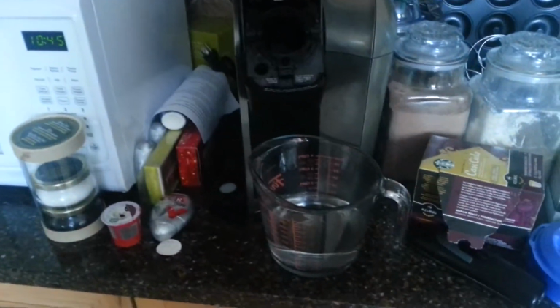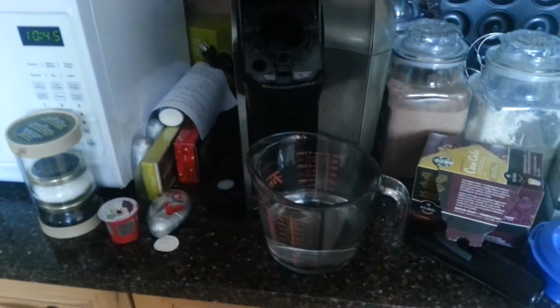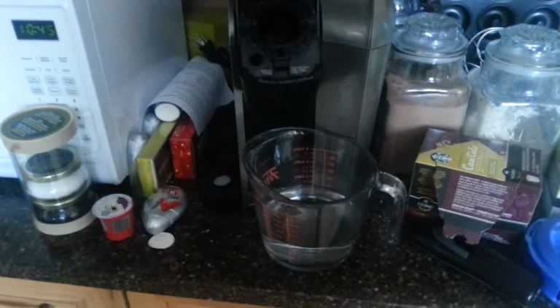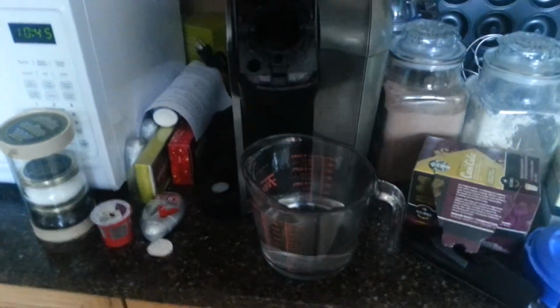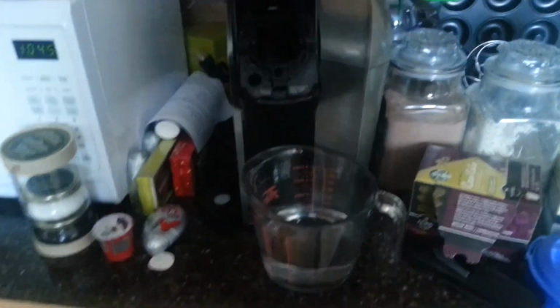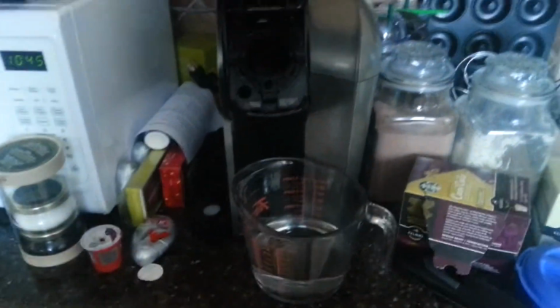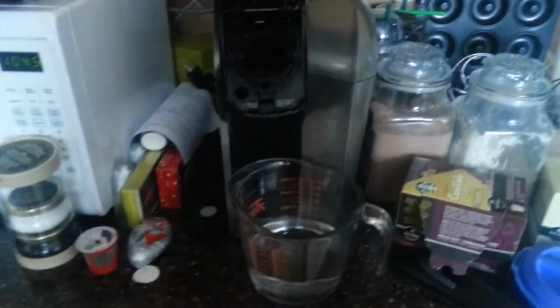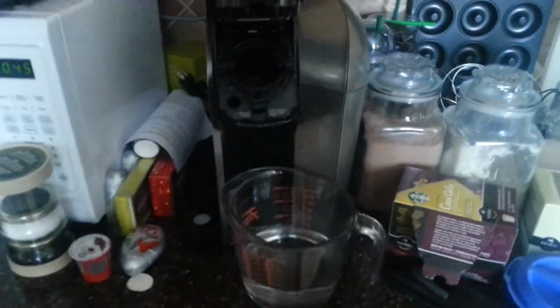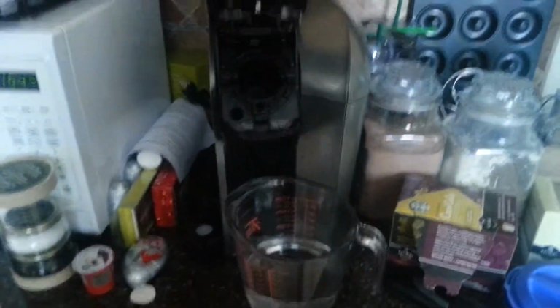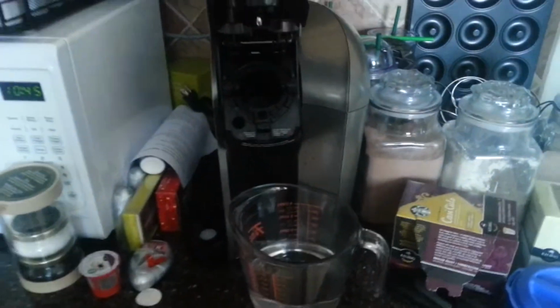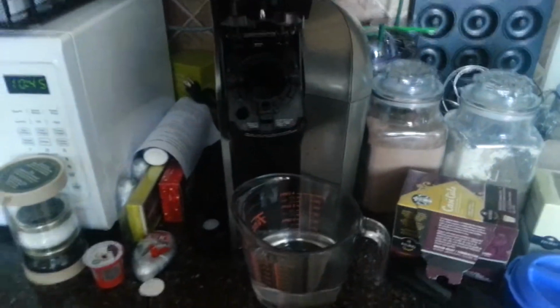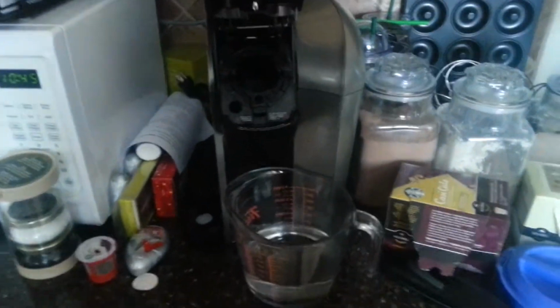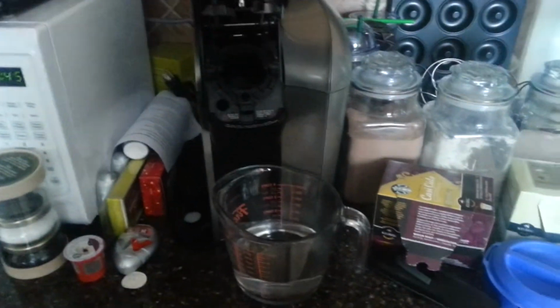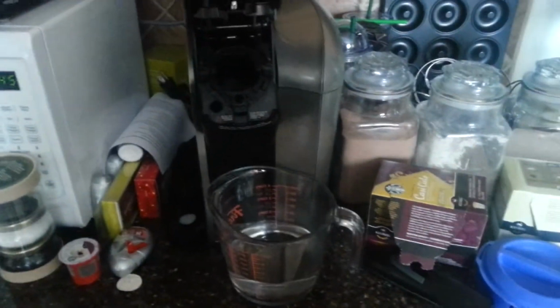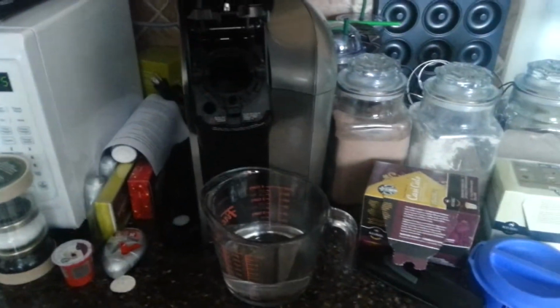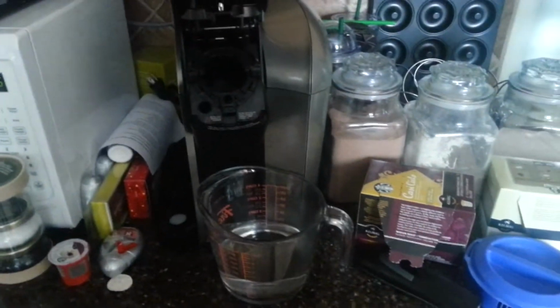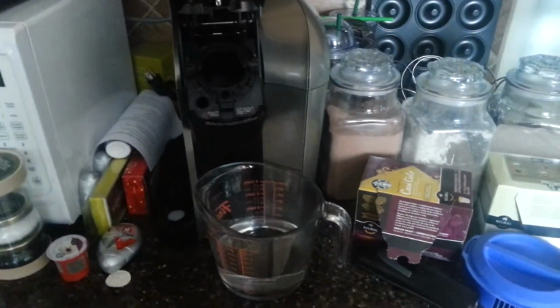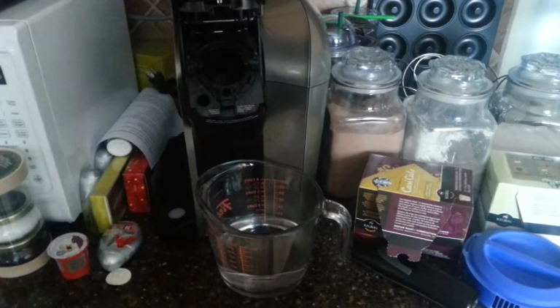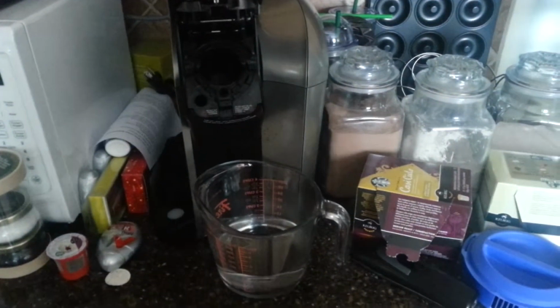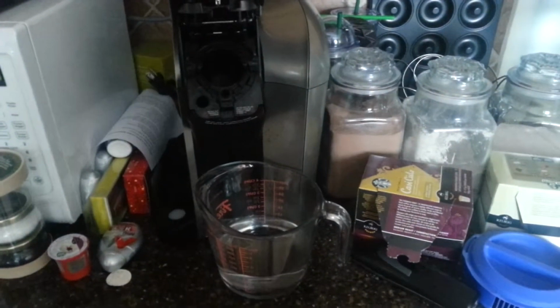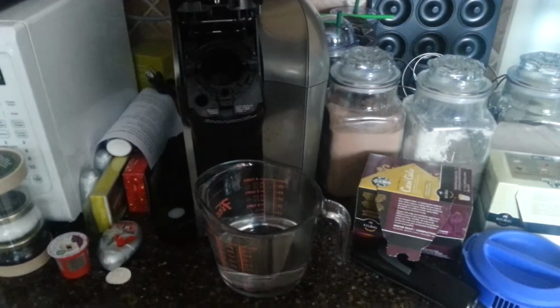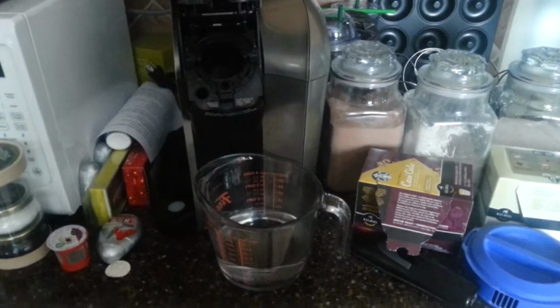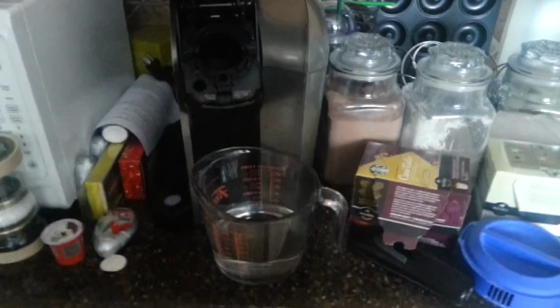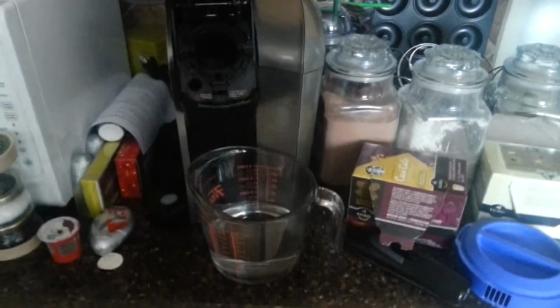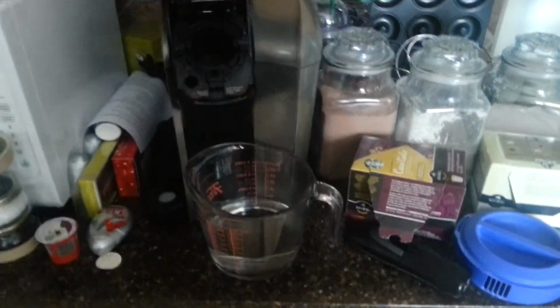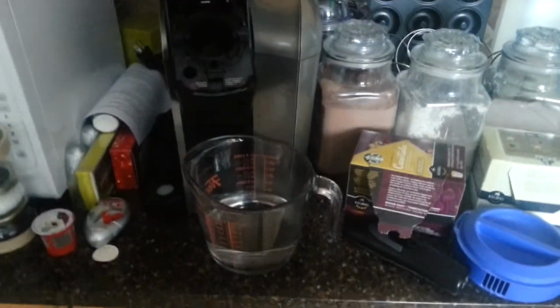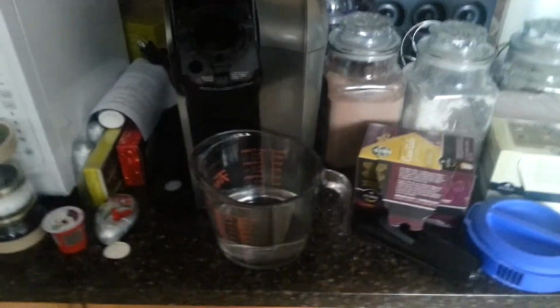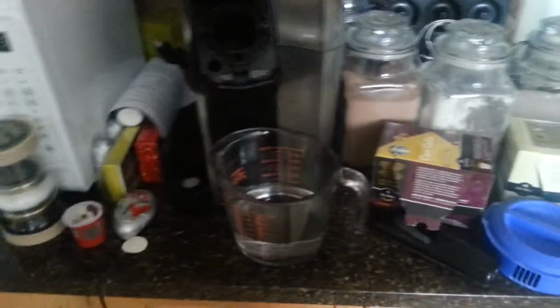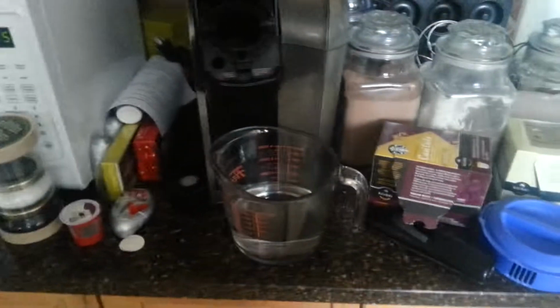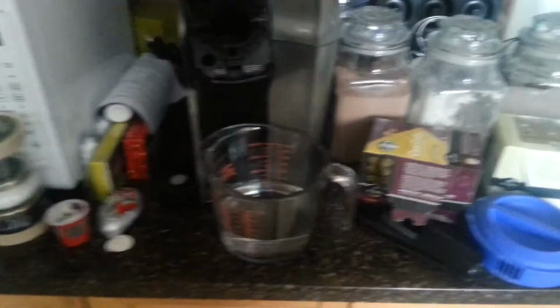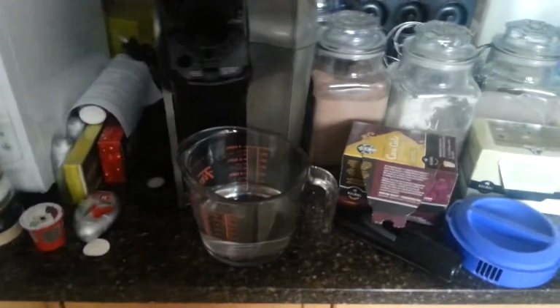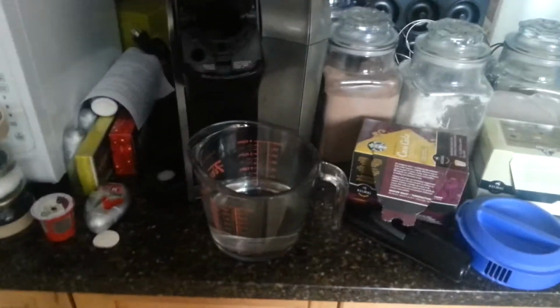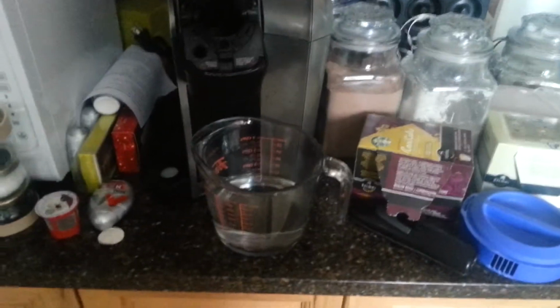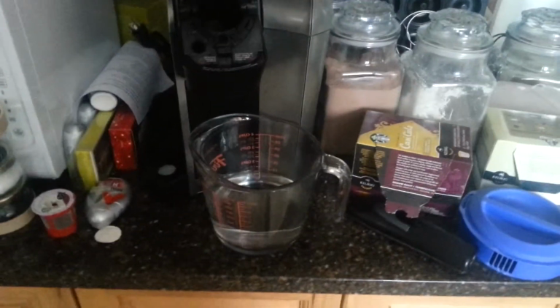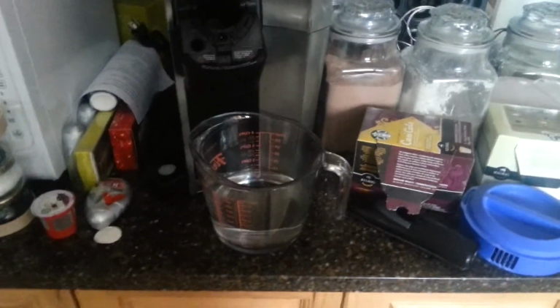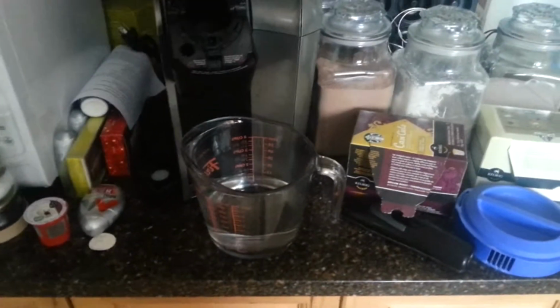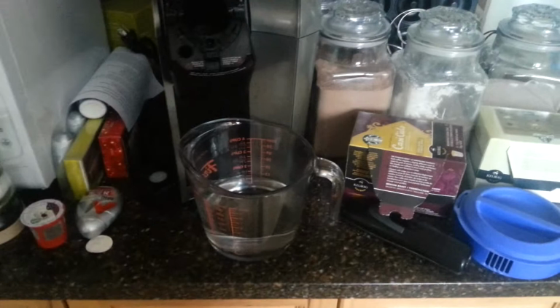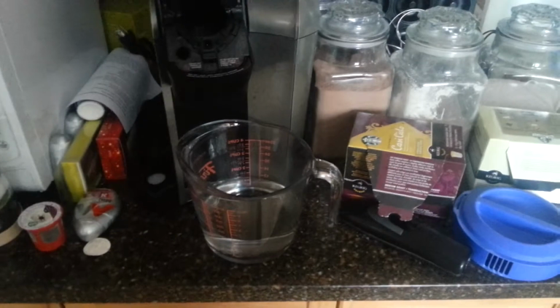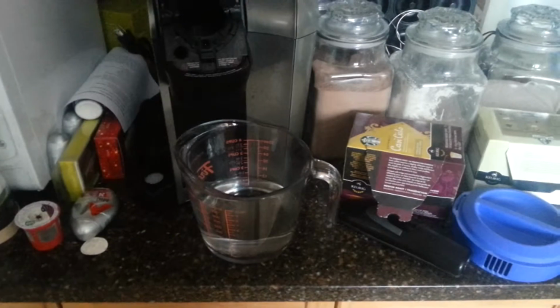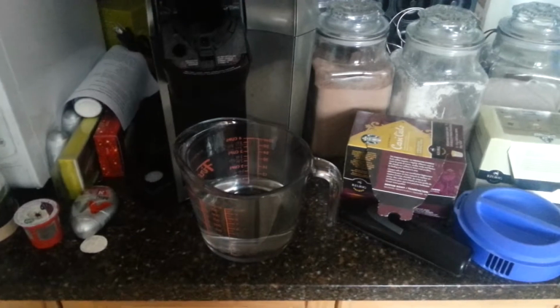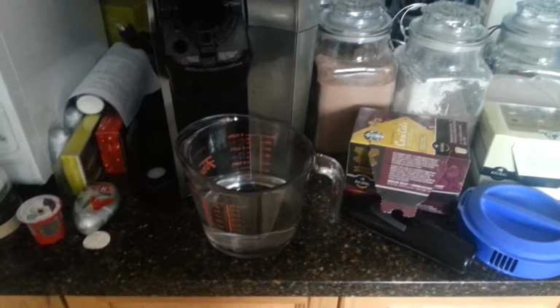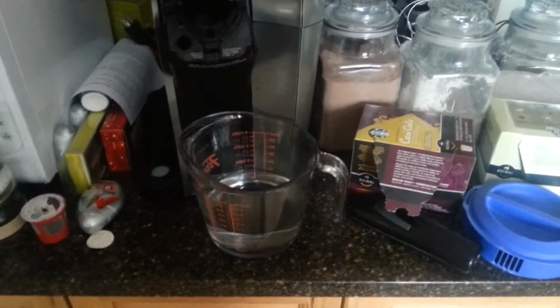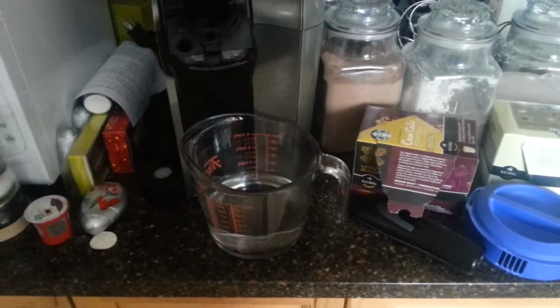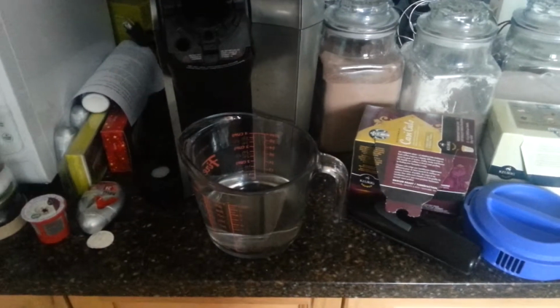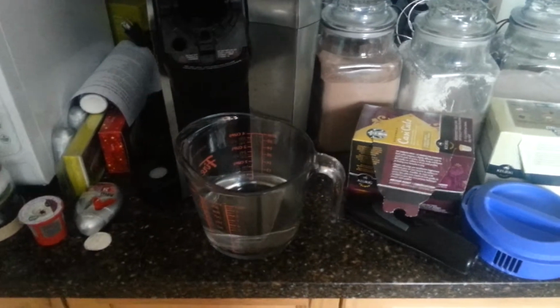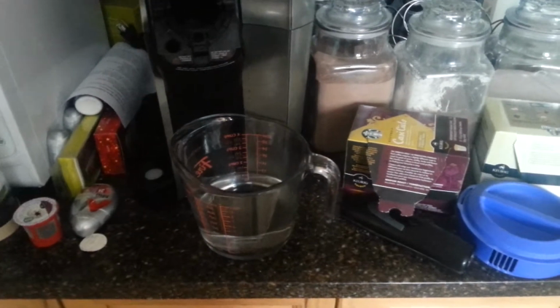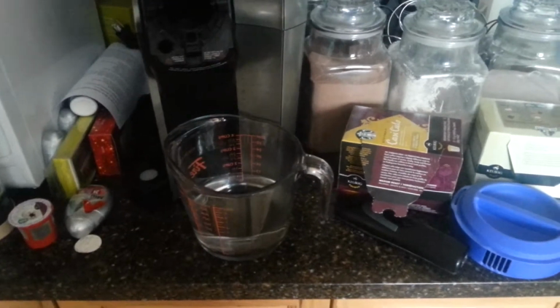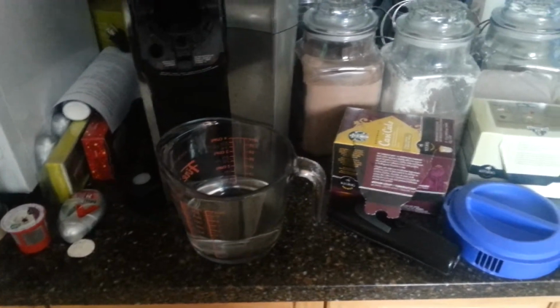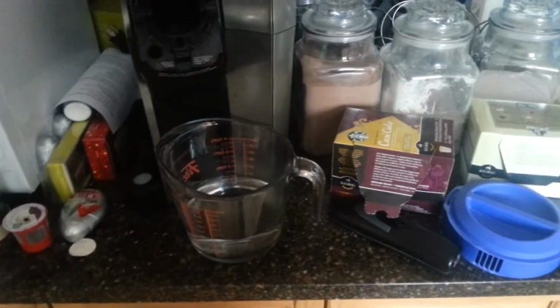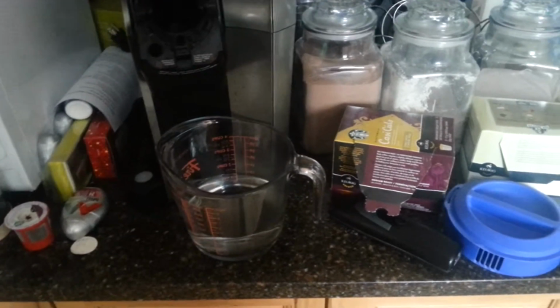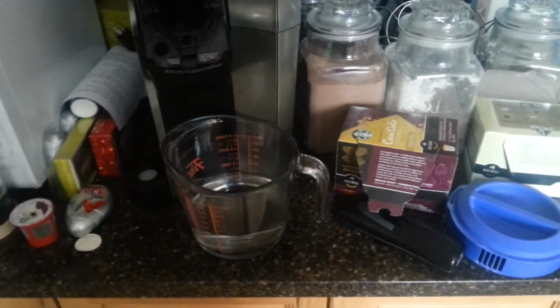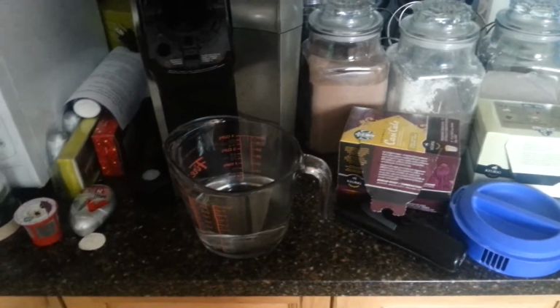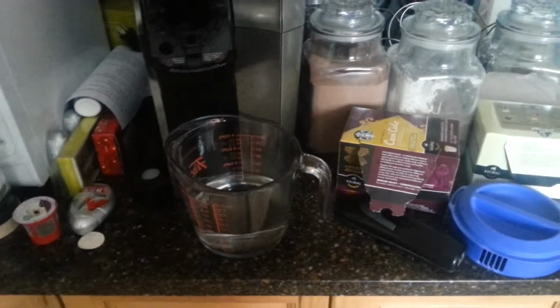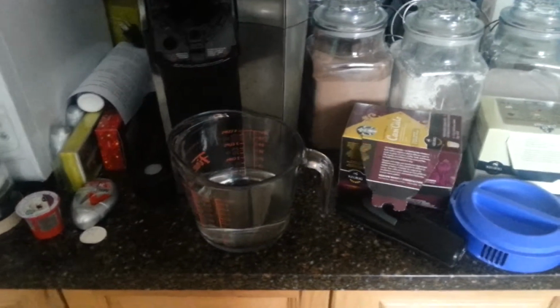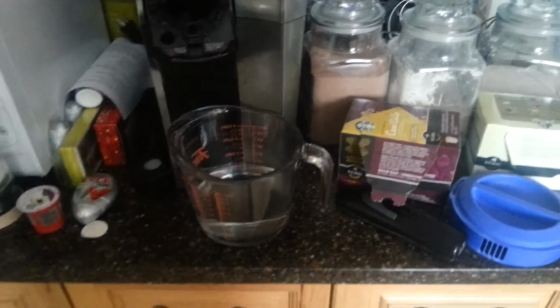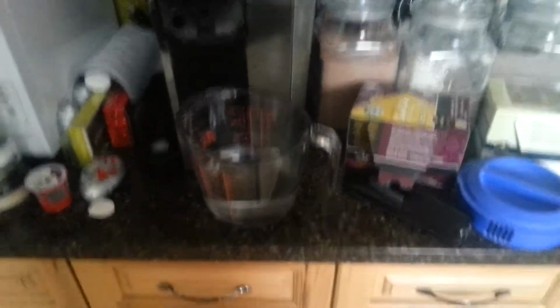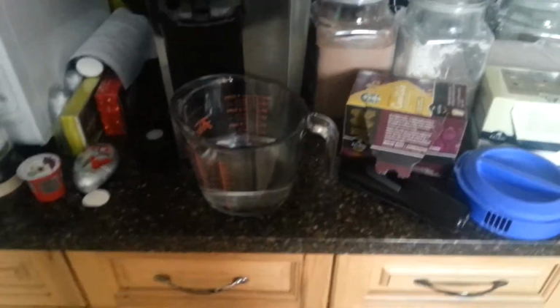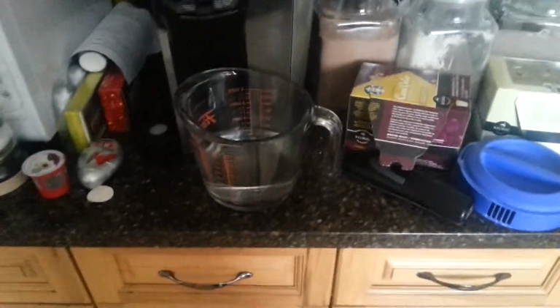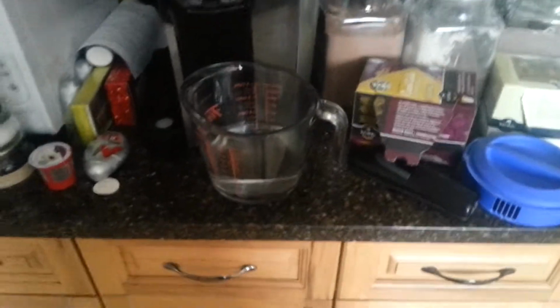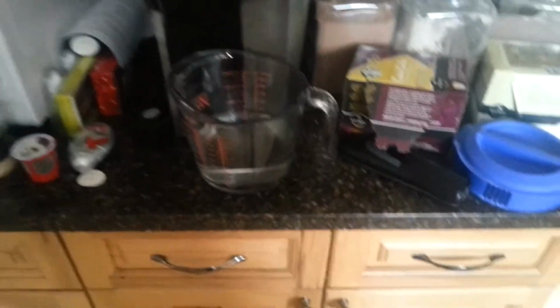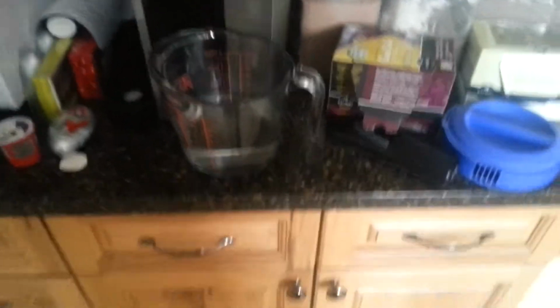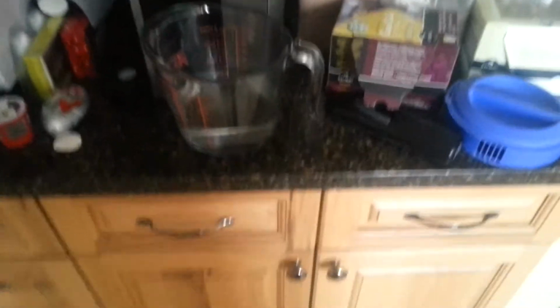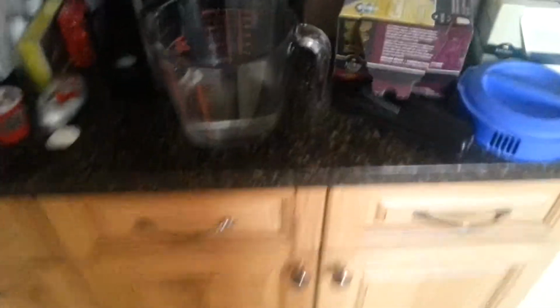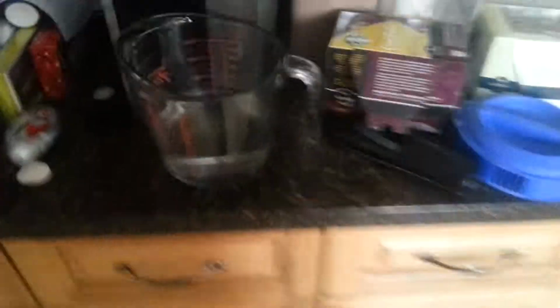Hey guys, do you have a Keurig 2.0 that's just plugged in and not gonna work? Well, guess what? It's easy to fix.